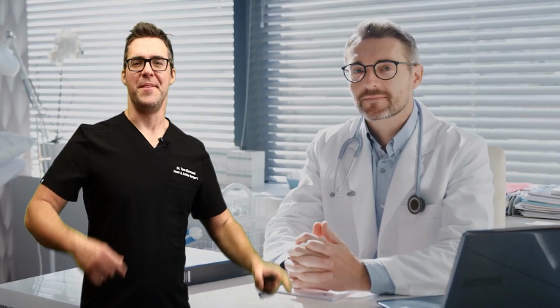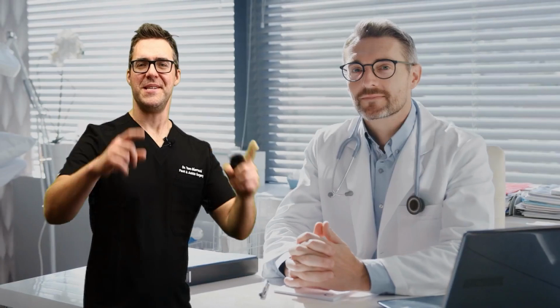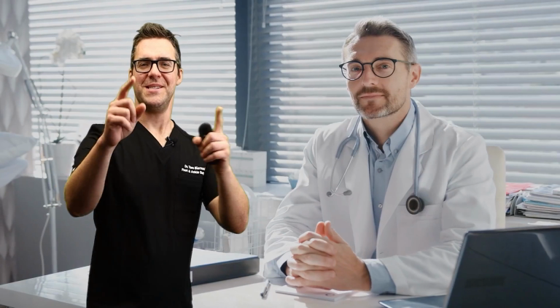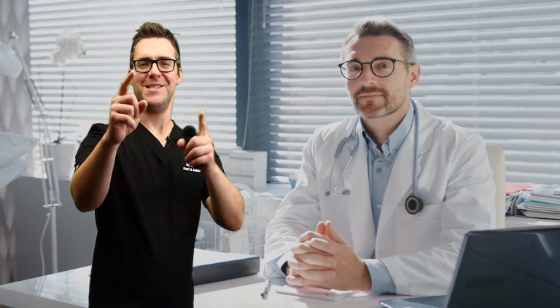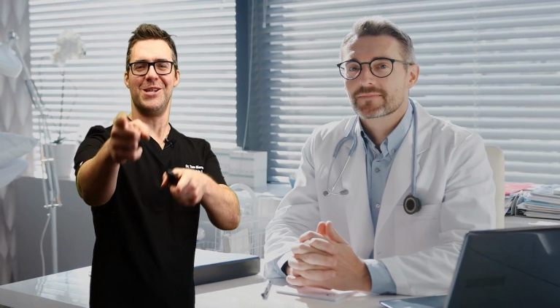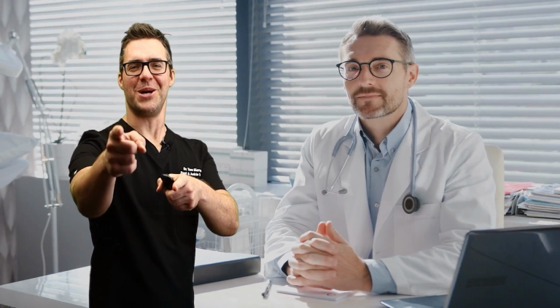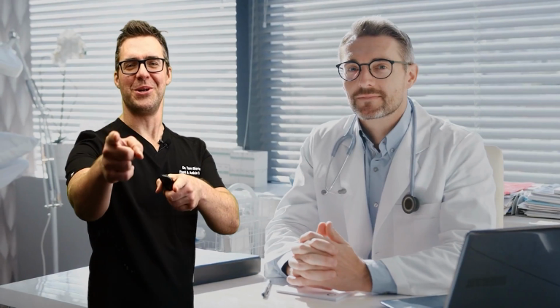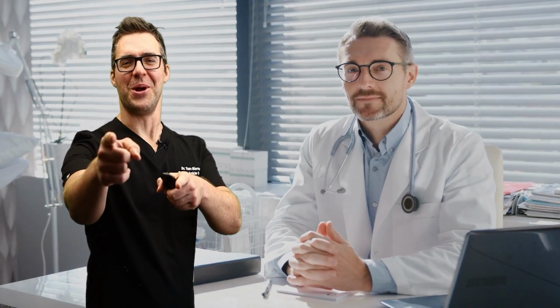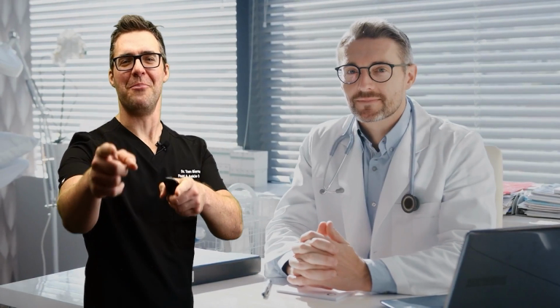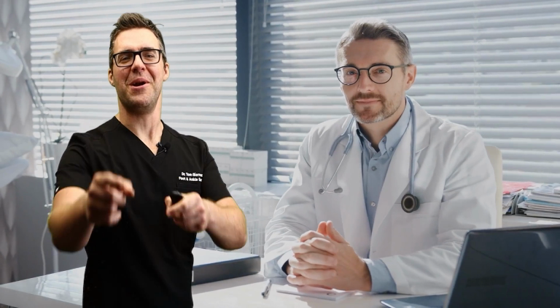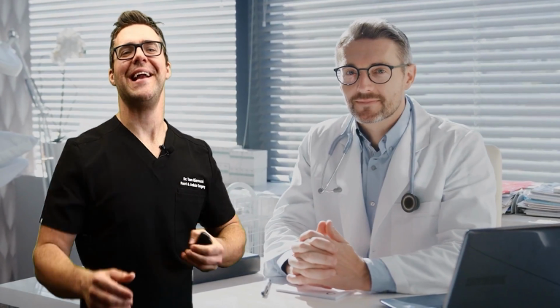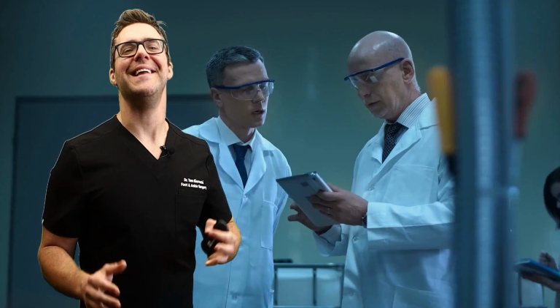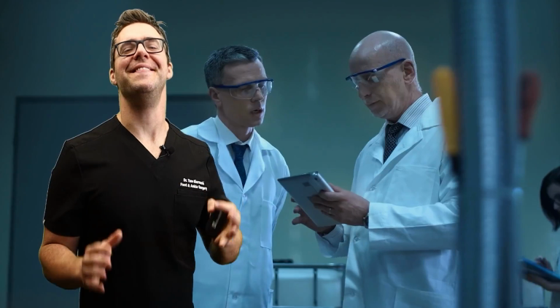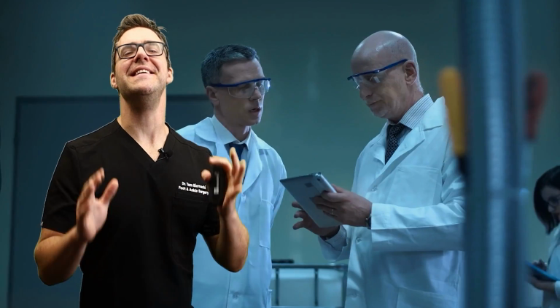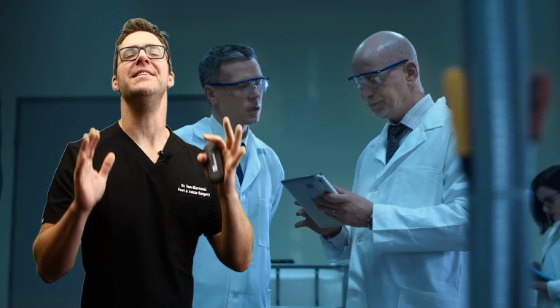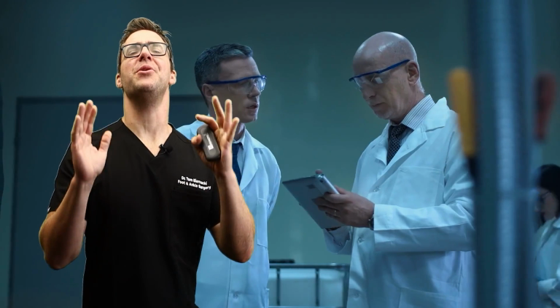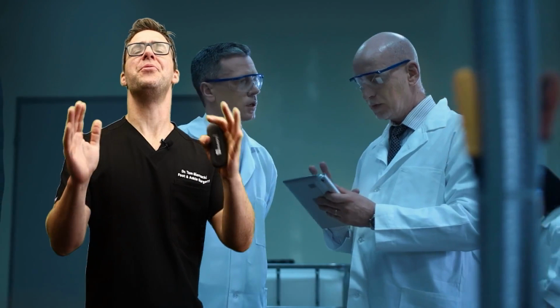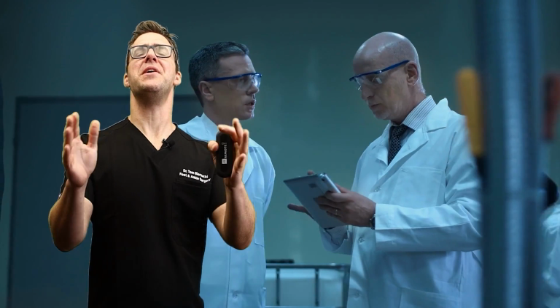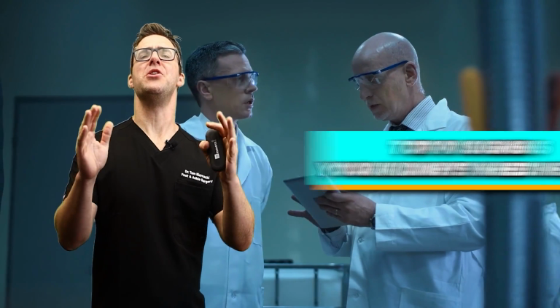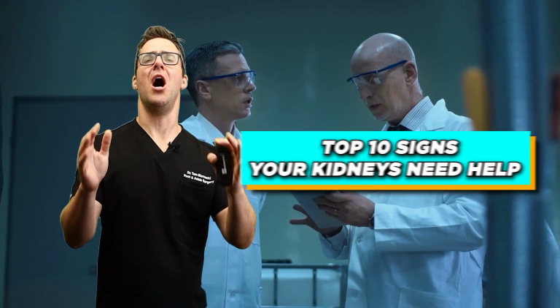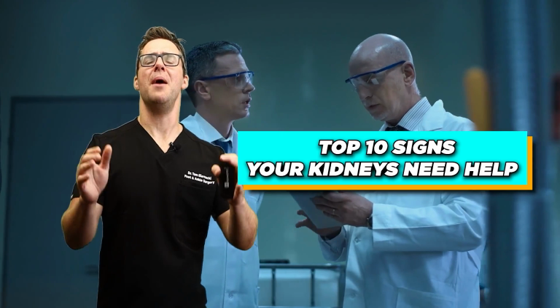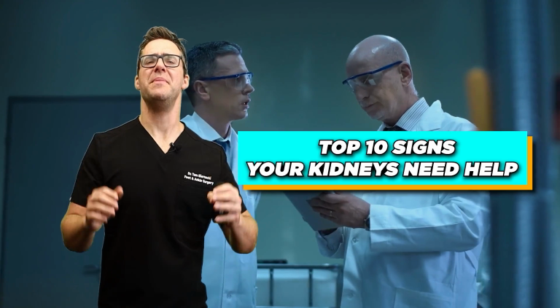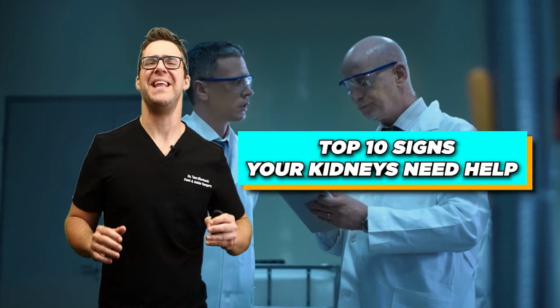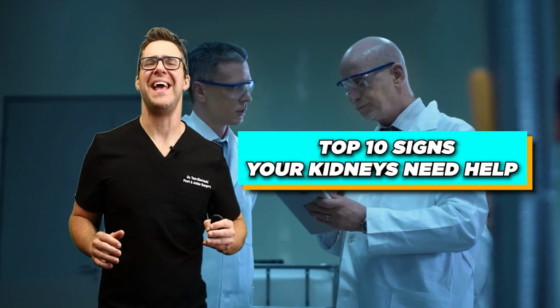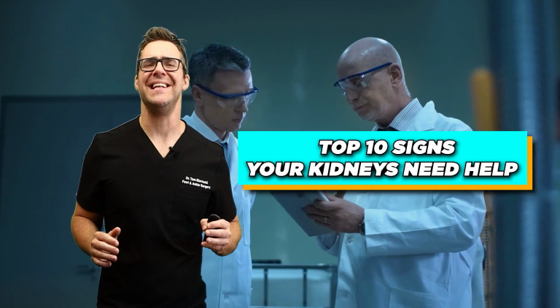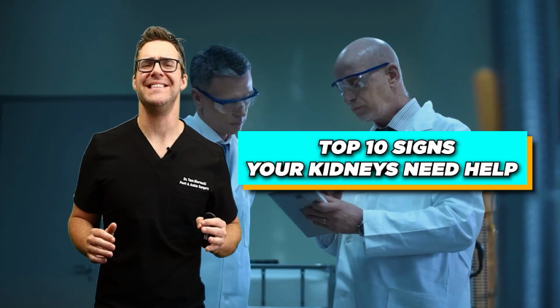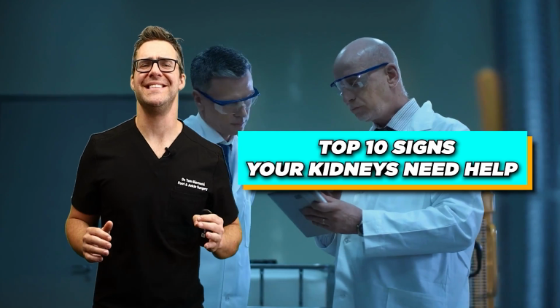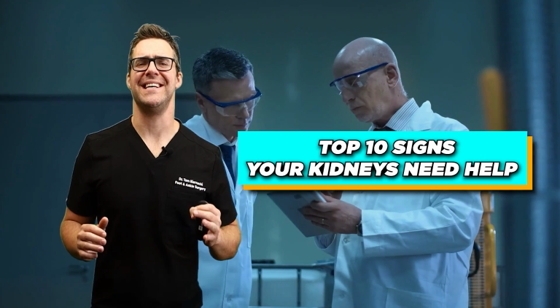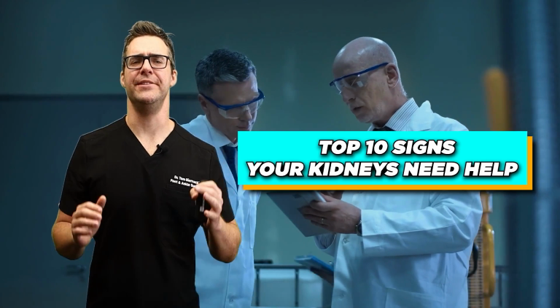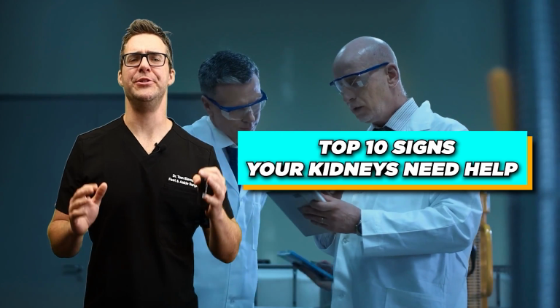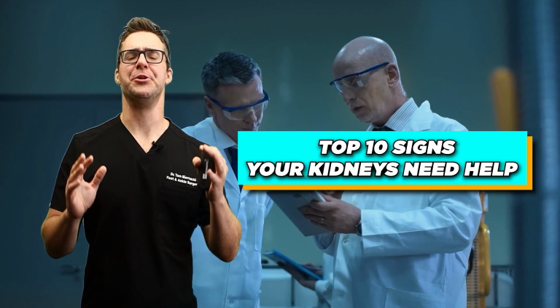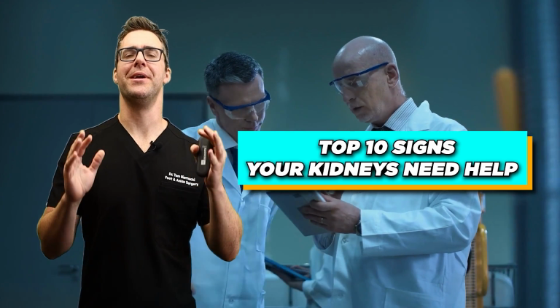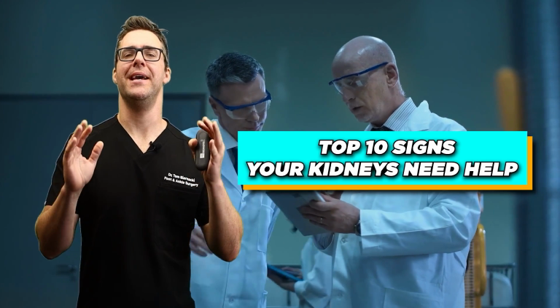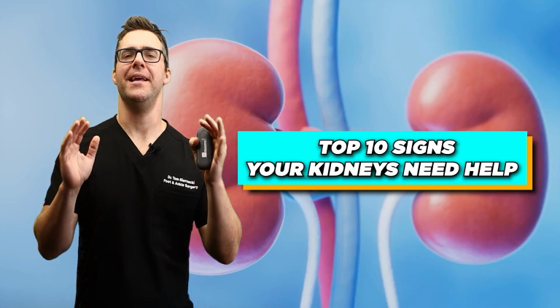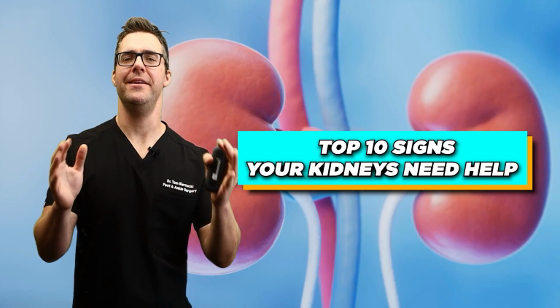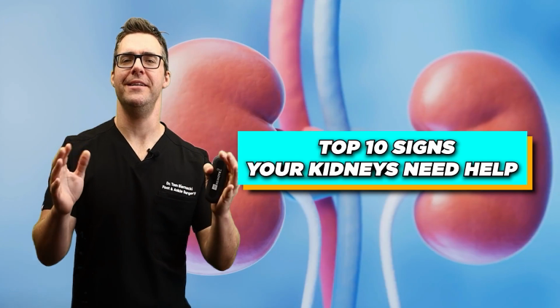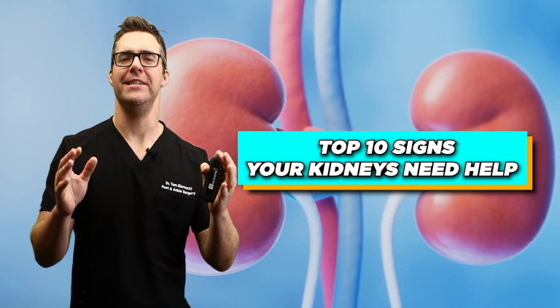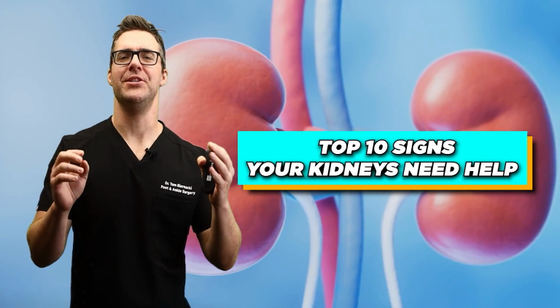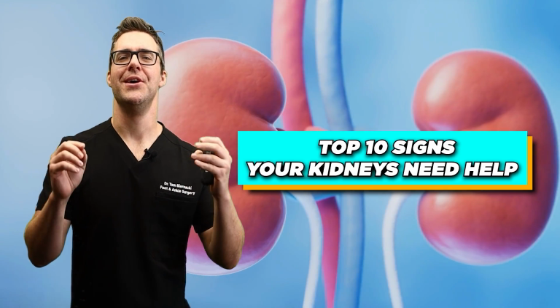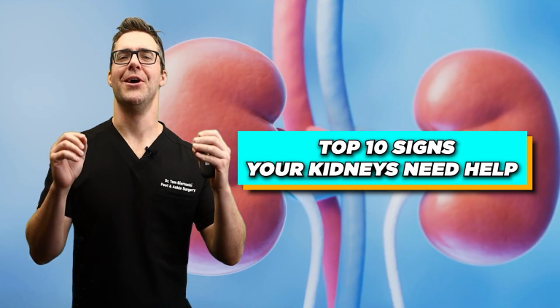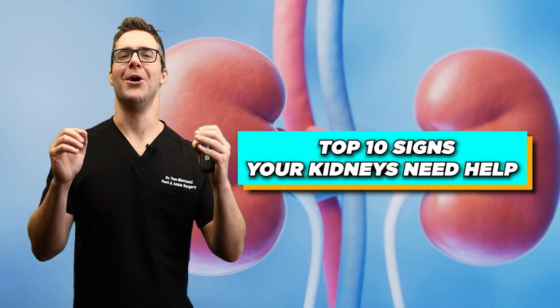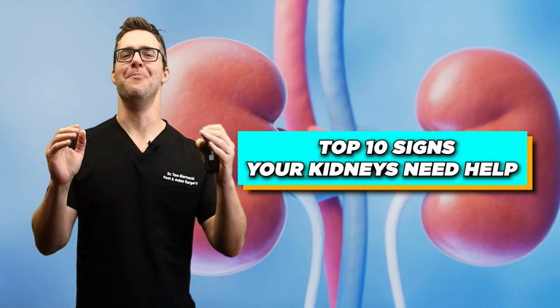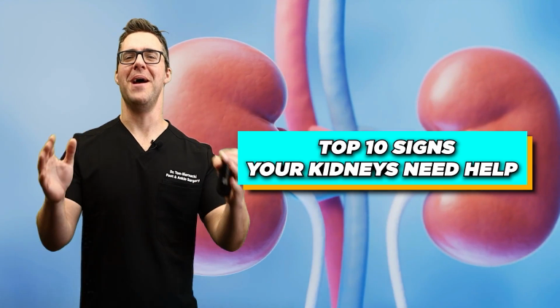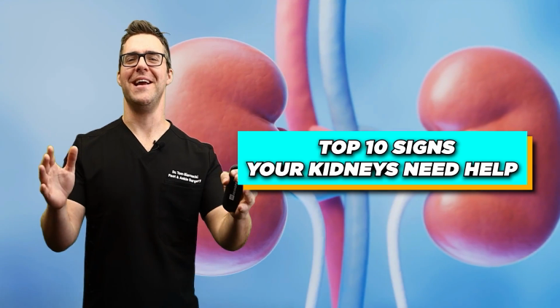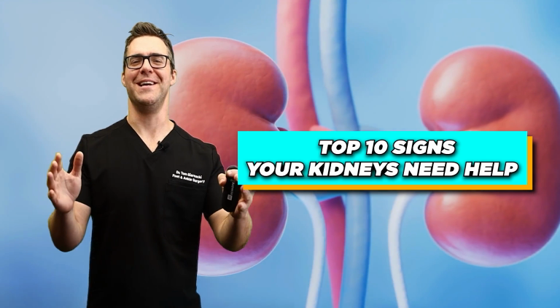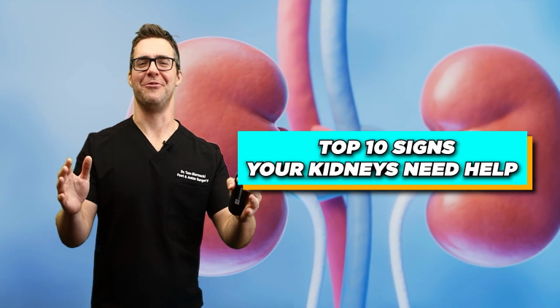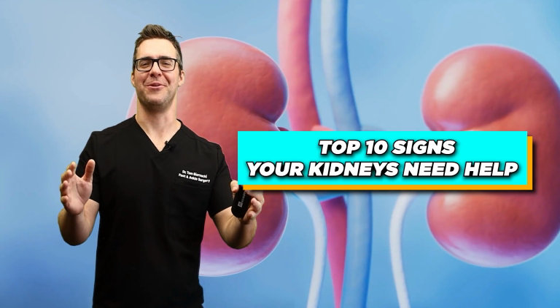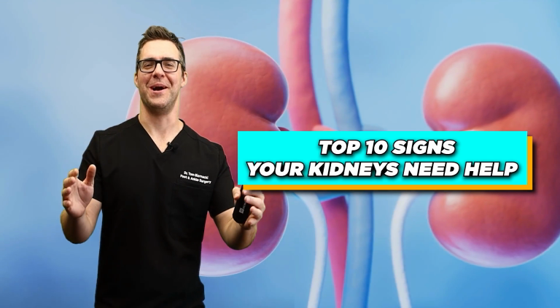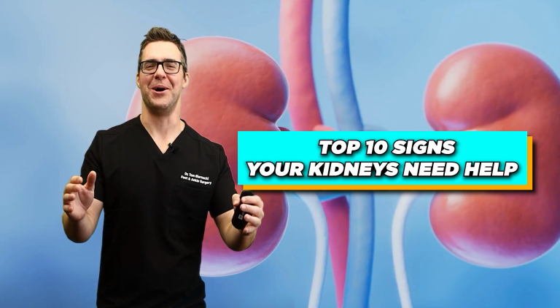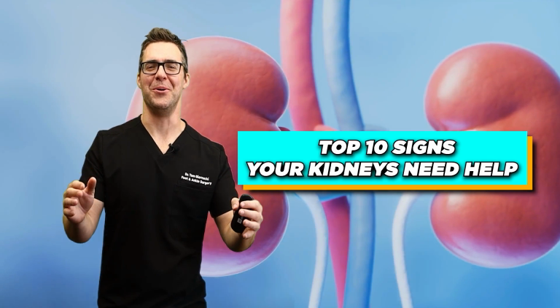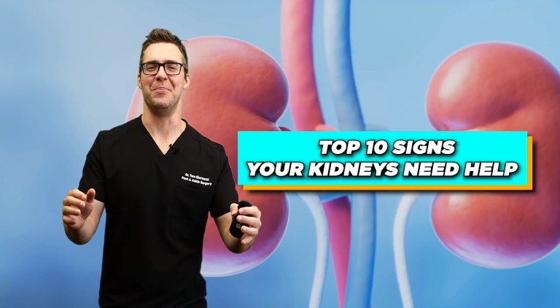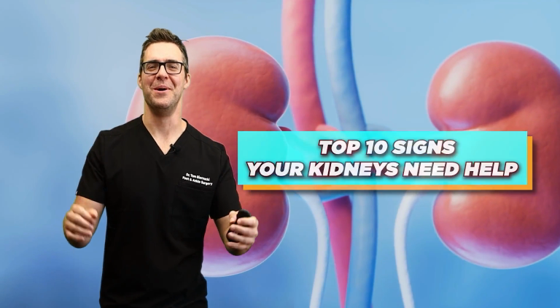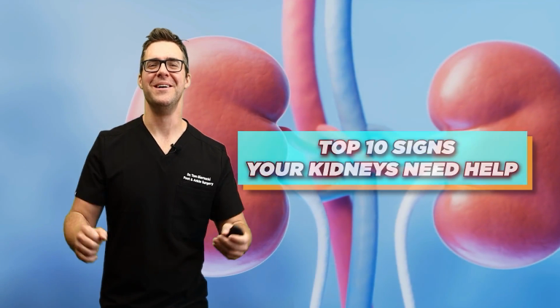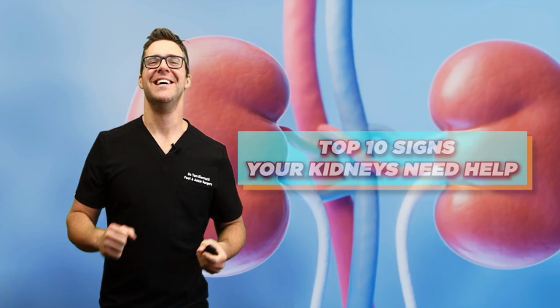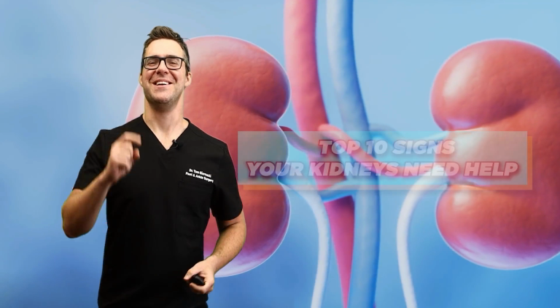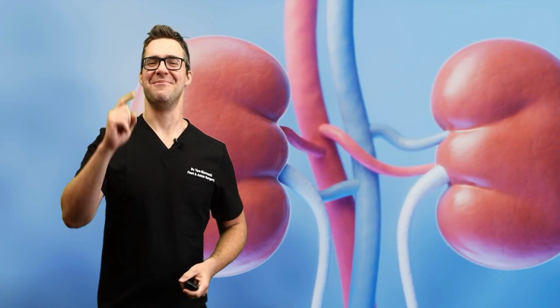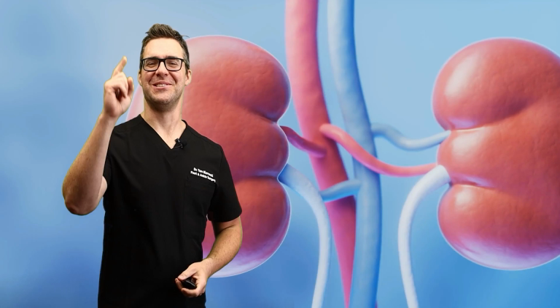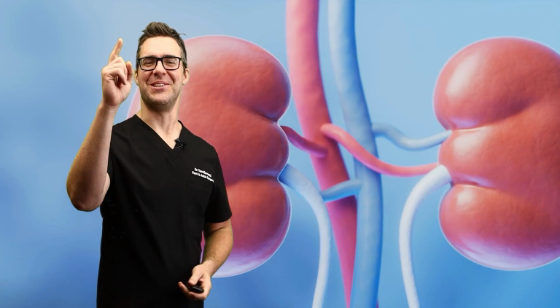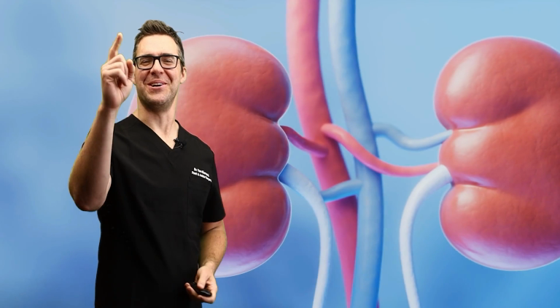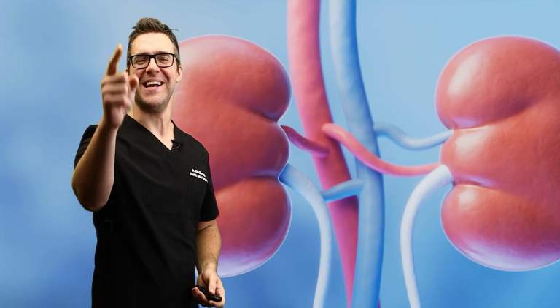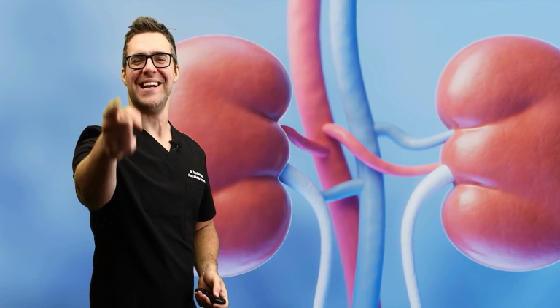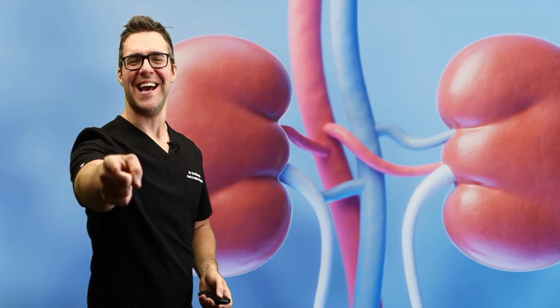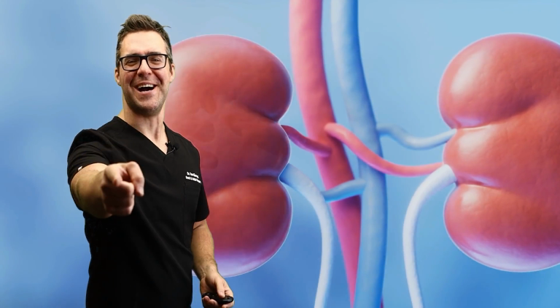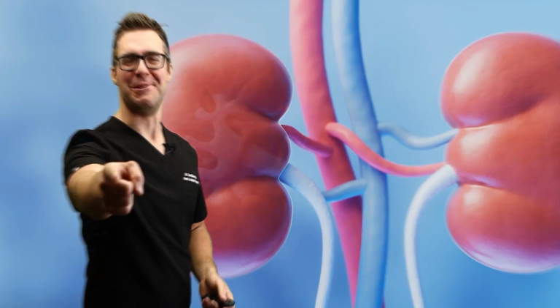This is Dr. Tom Bernacki, and these are the top 10 signs your kidneys are begging for help. And we're starting now.